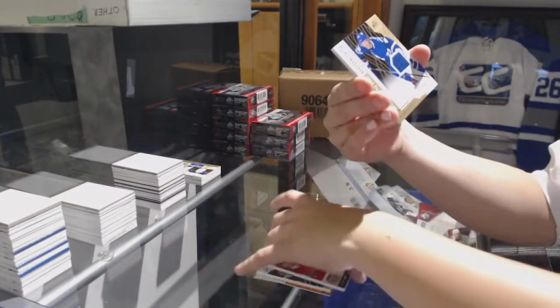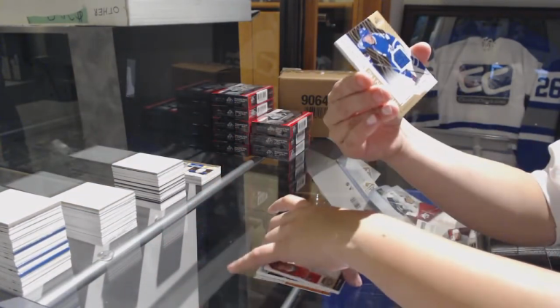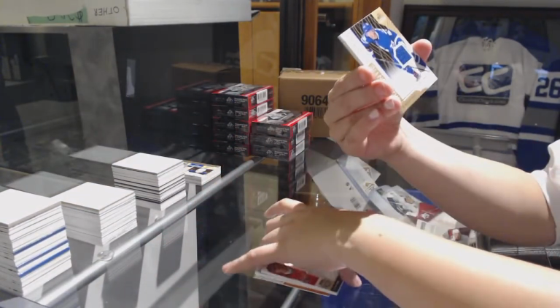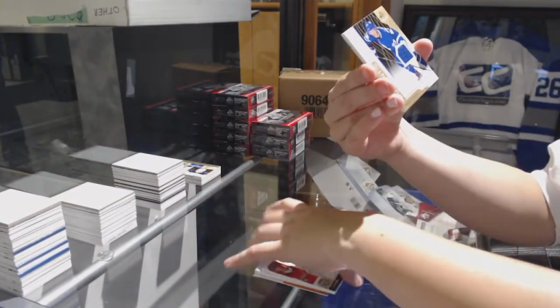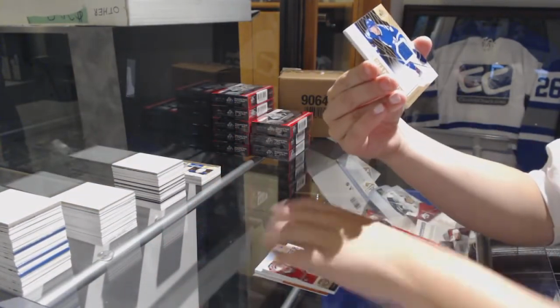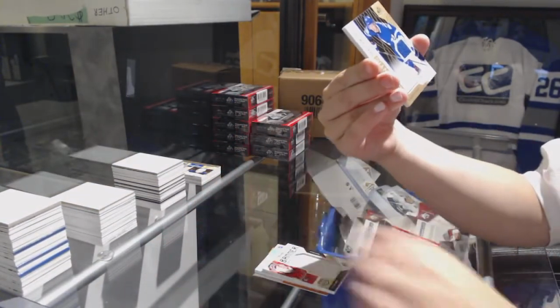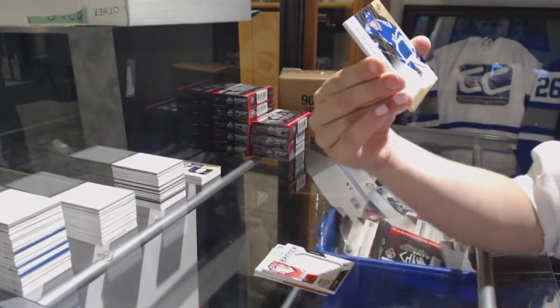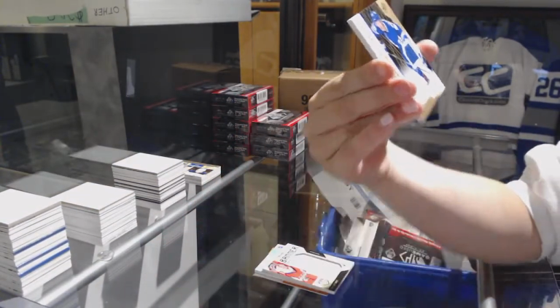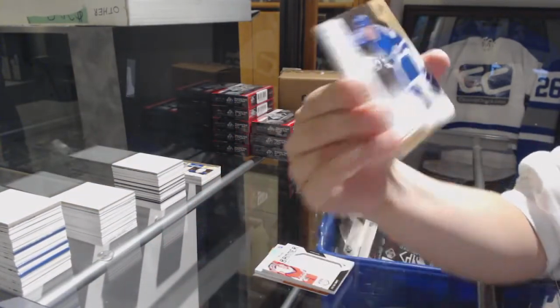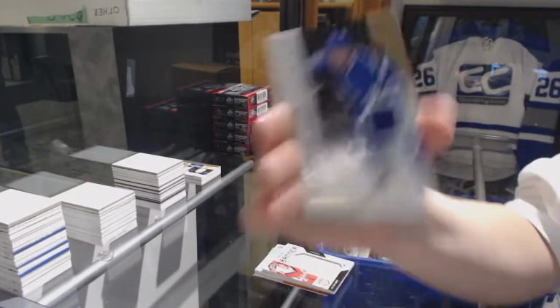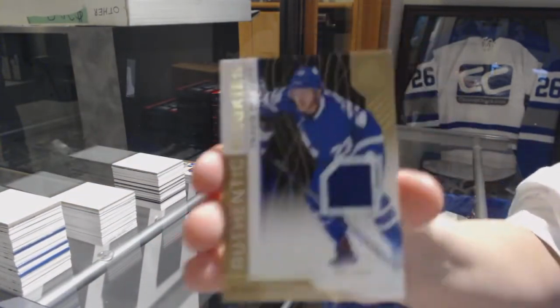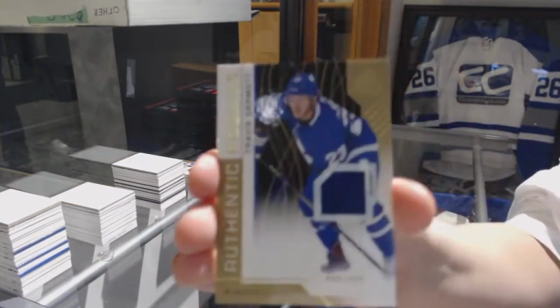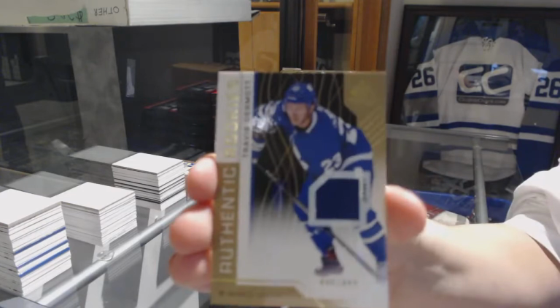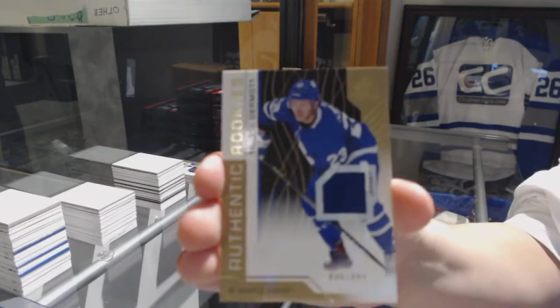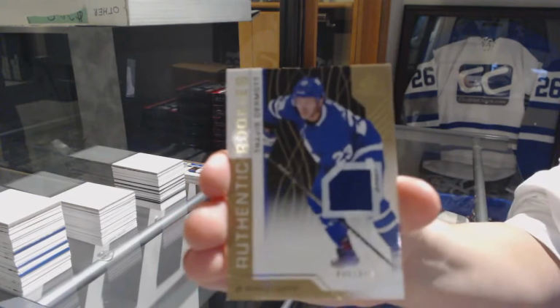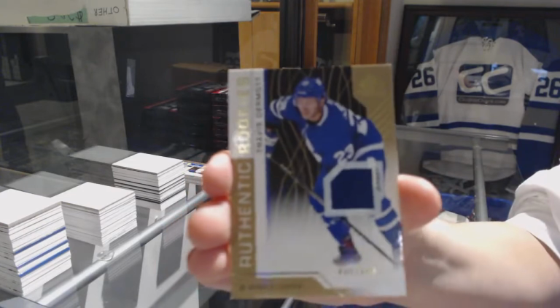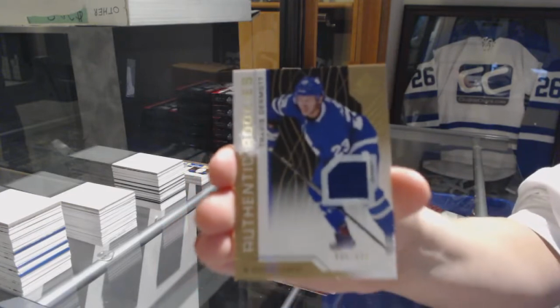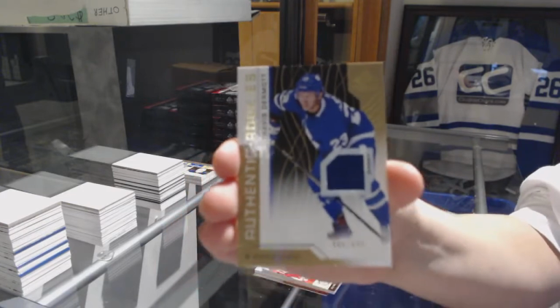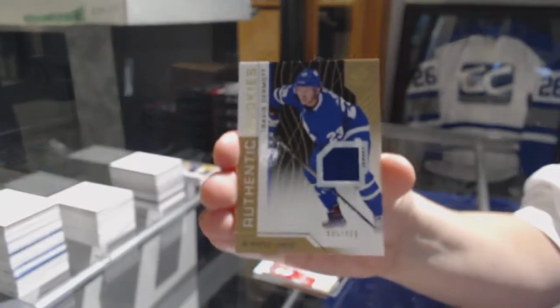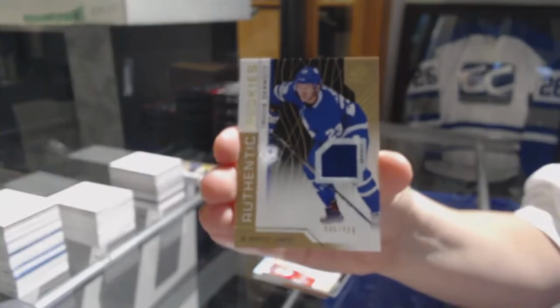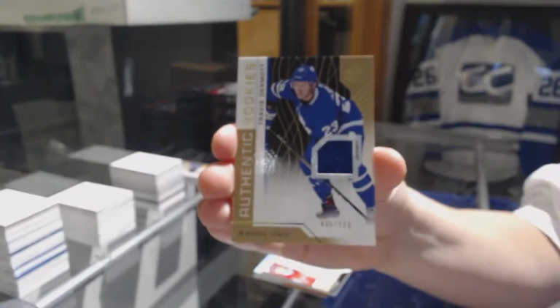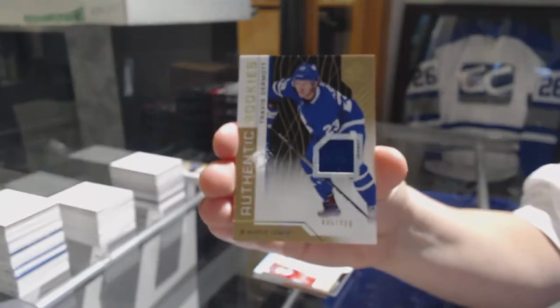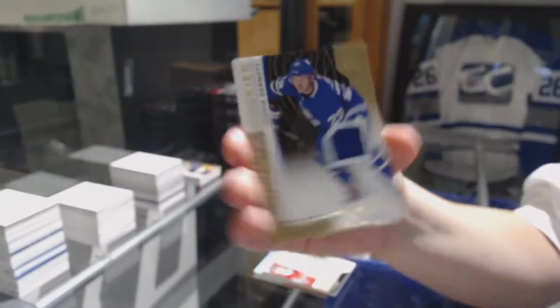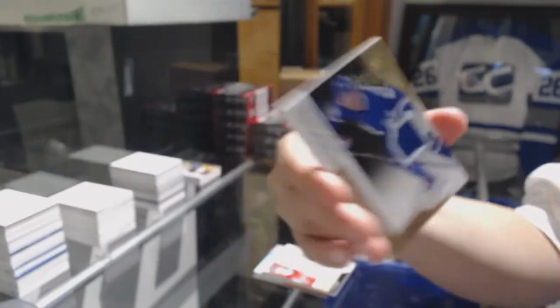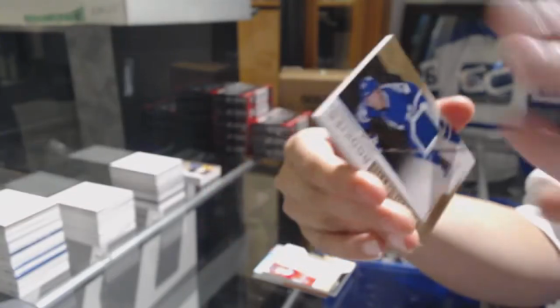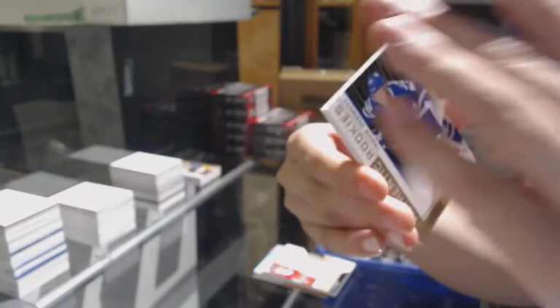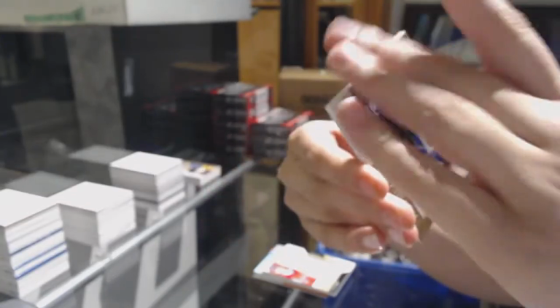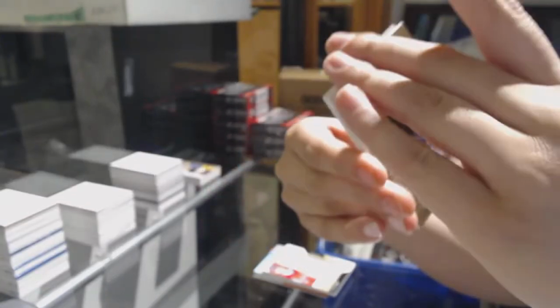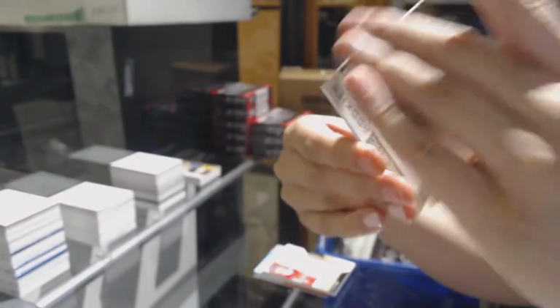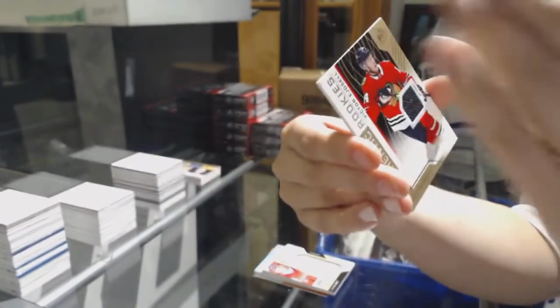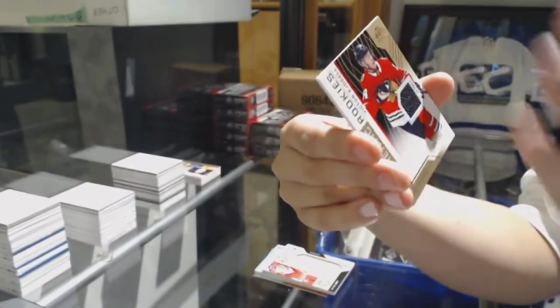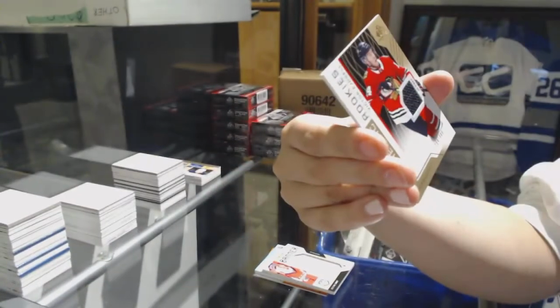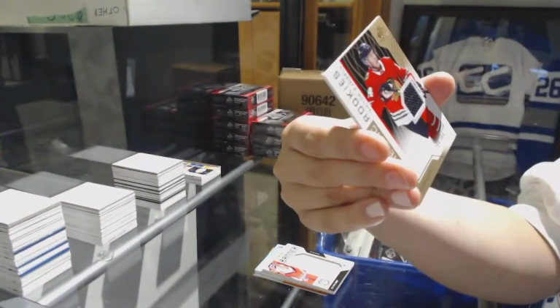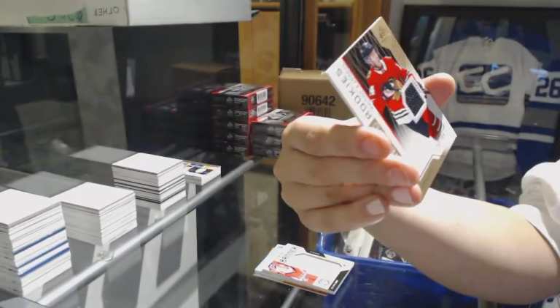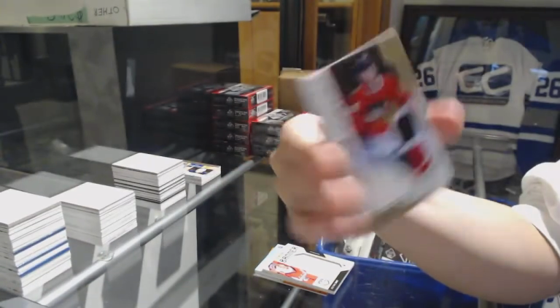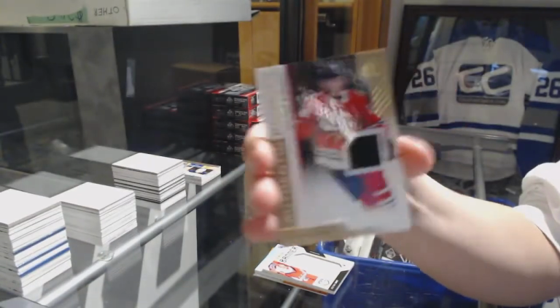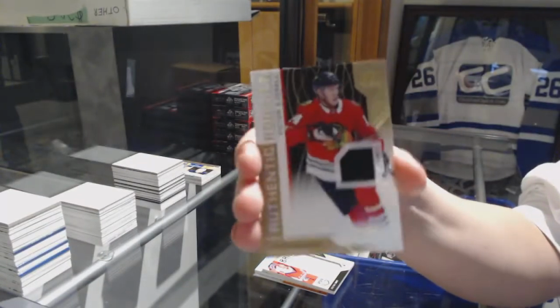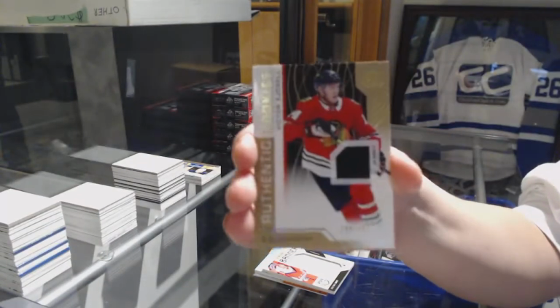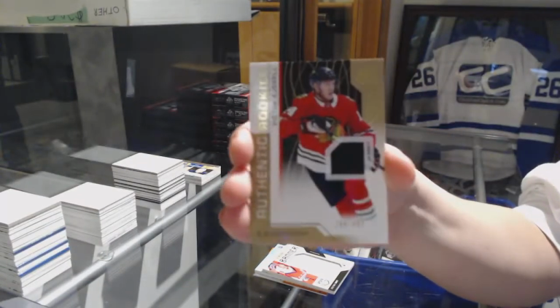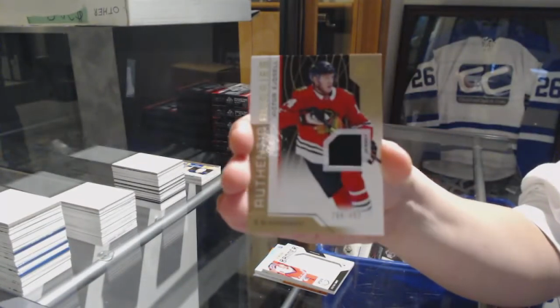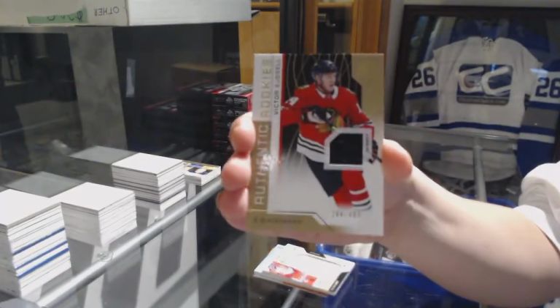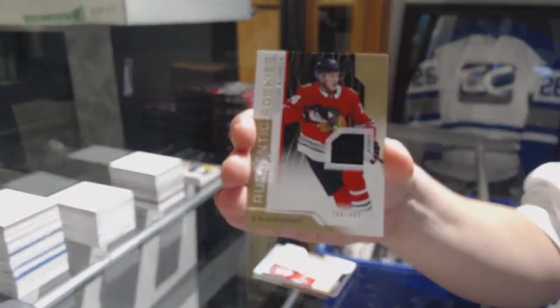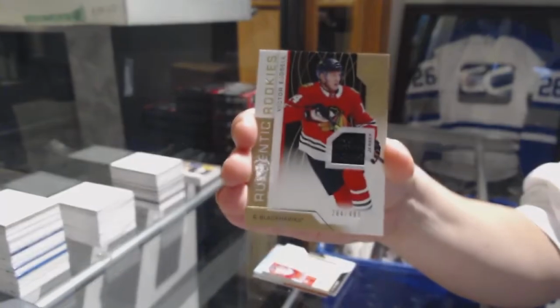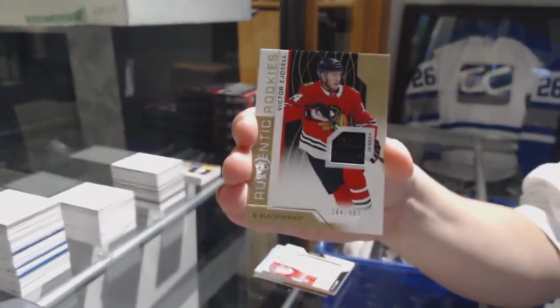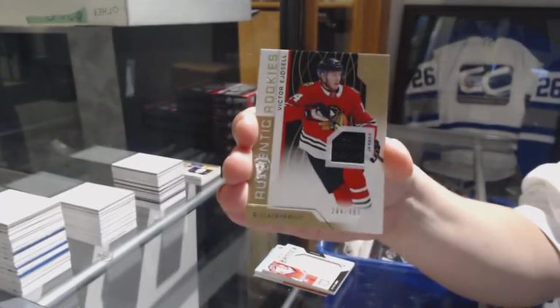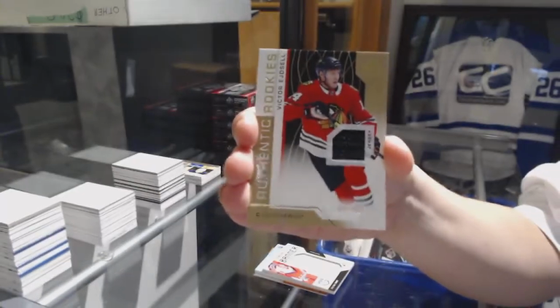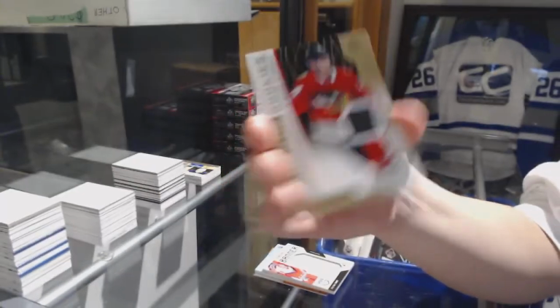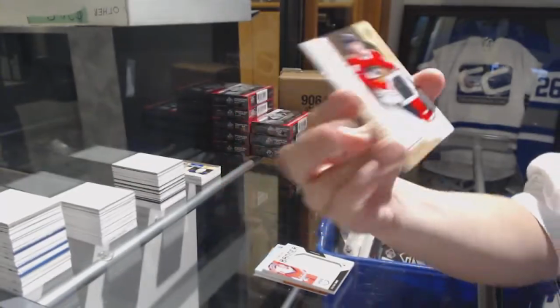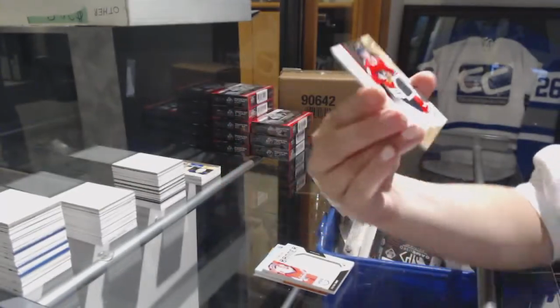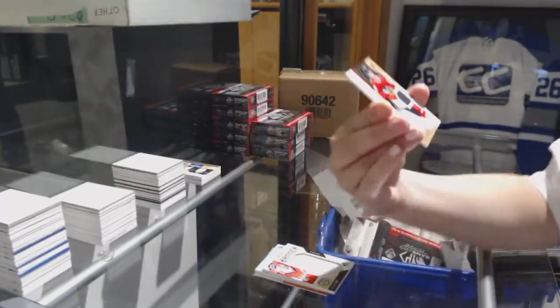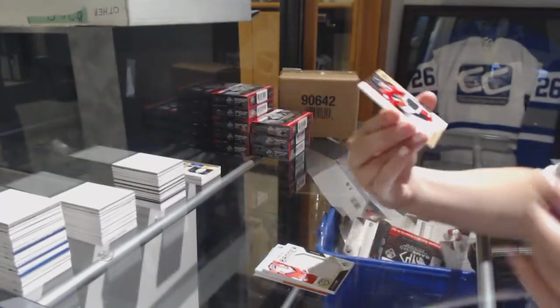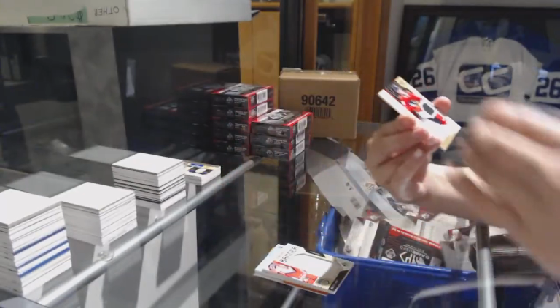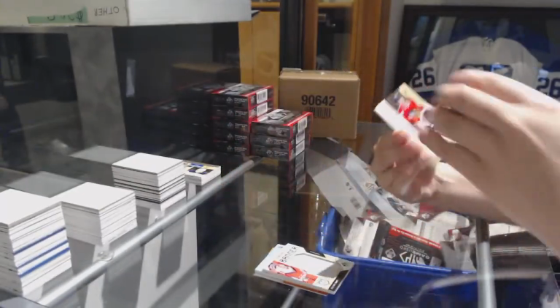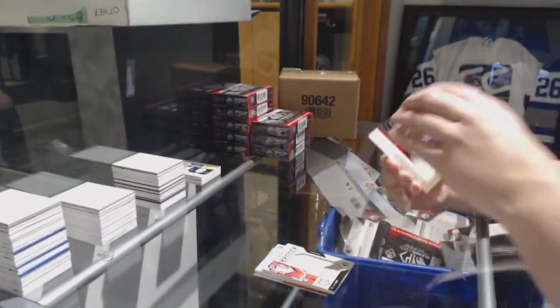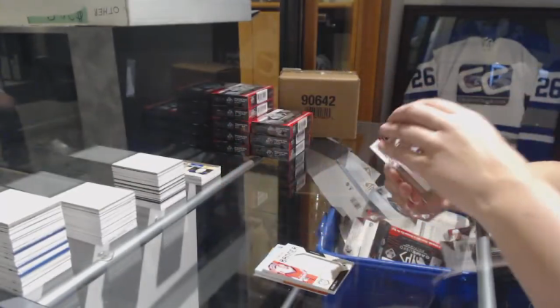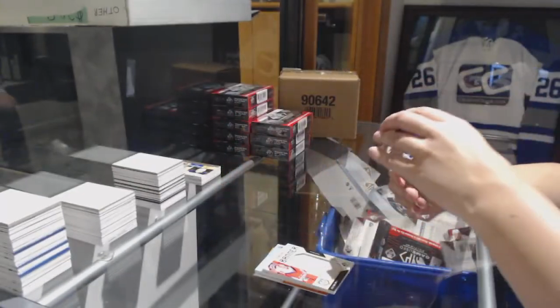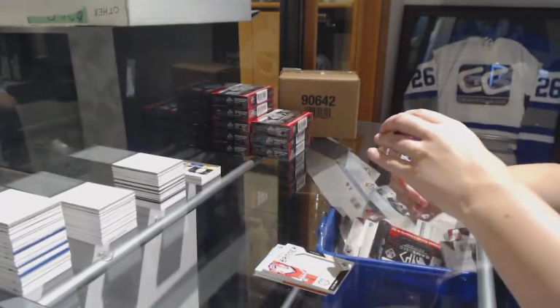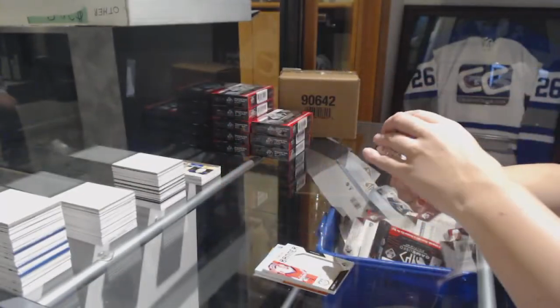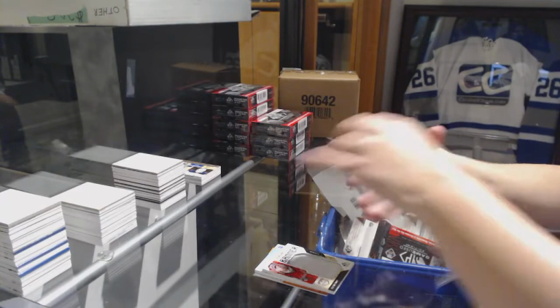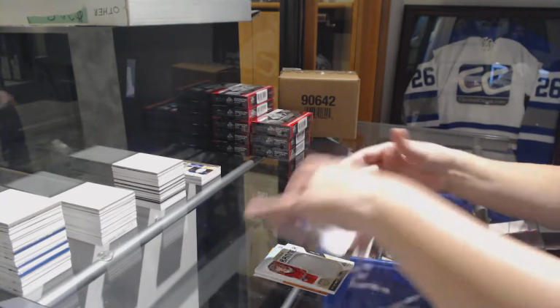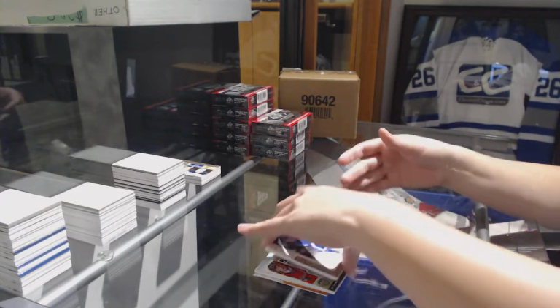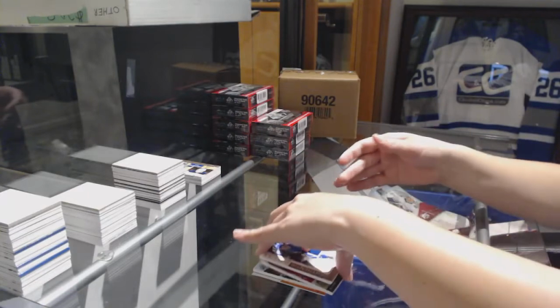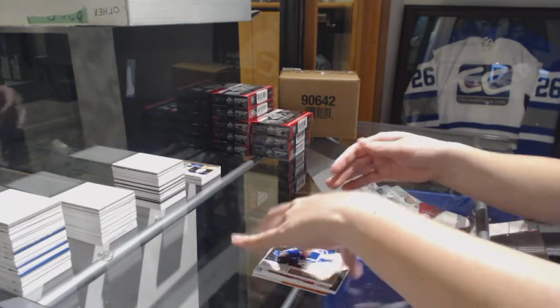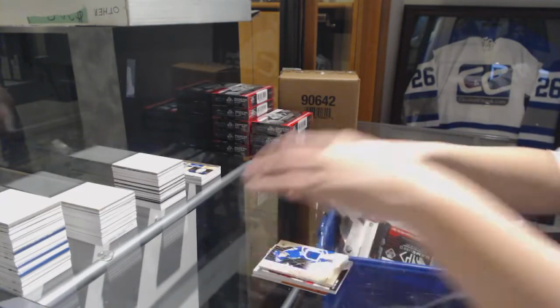A jersey number to 499 of Travis Dermott for the Toronto Maple Leafs, and jersey number to 499 for the Blackhawks of Victor Edgesell.